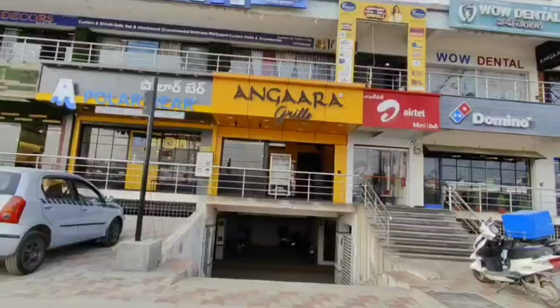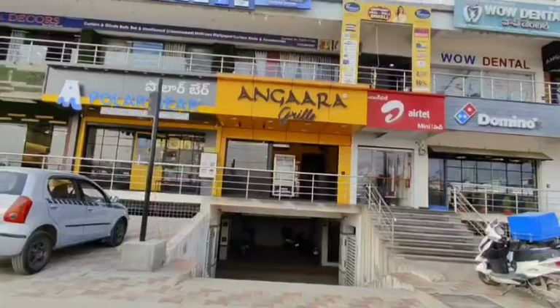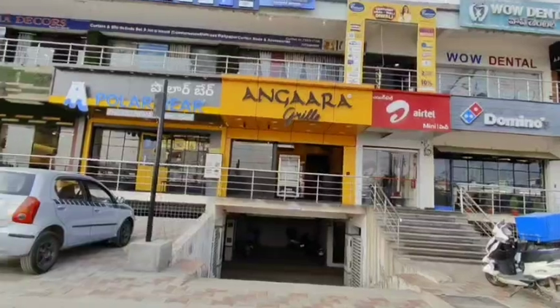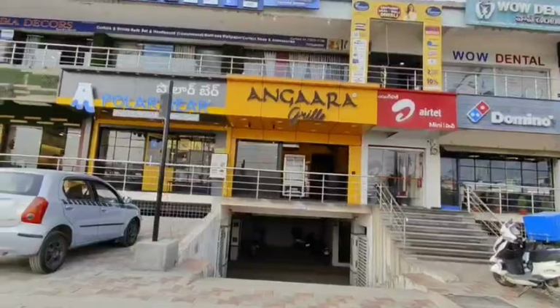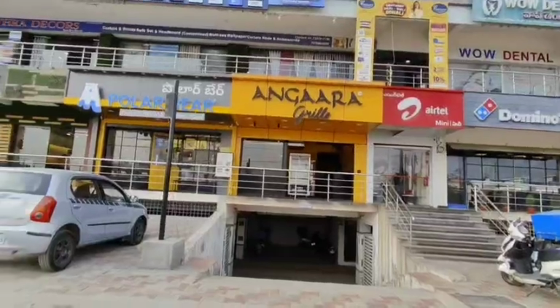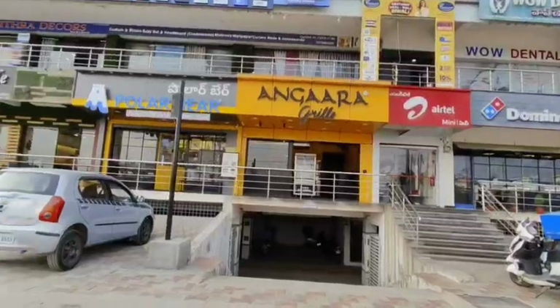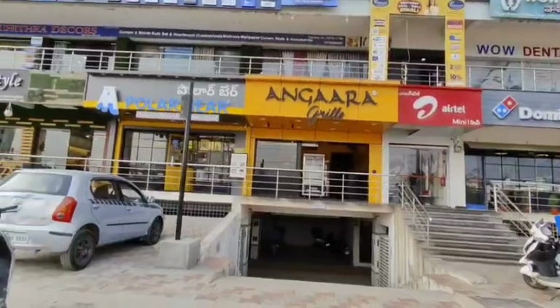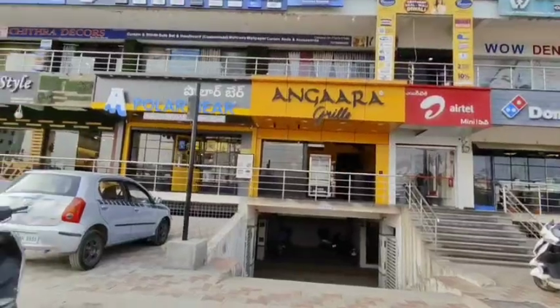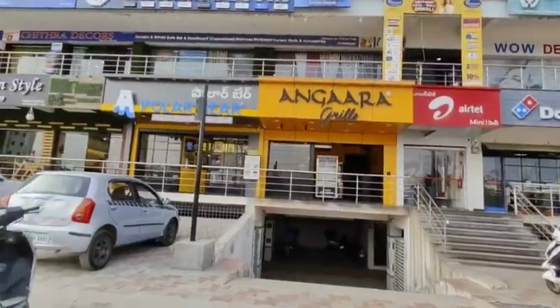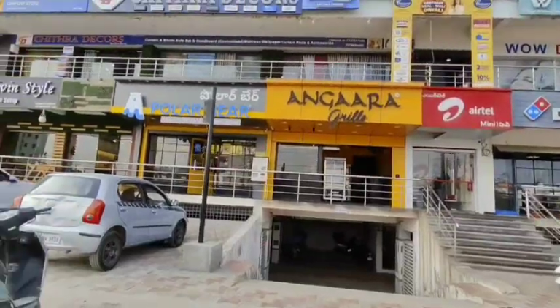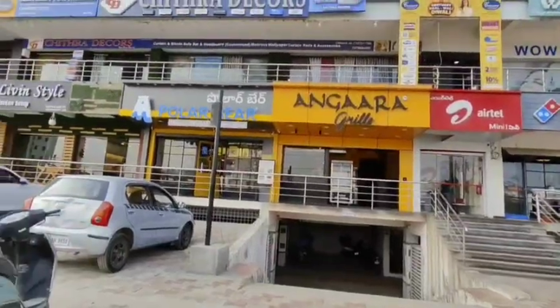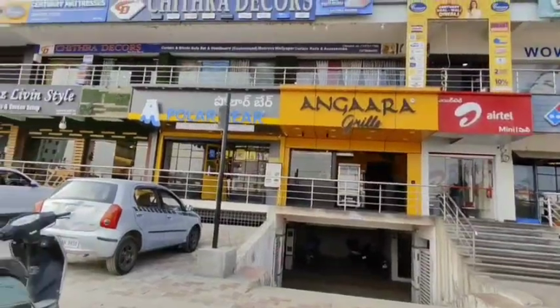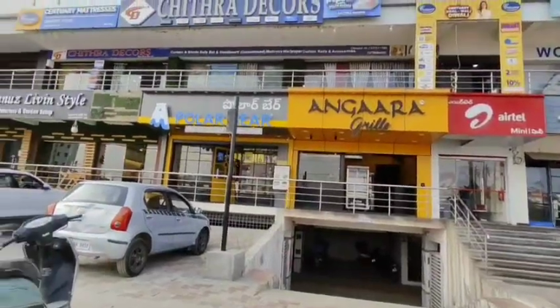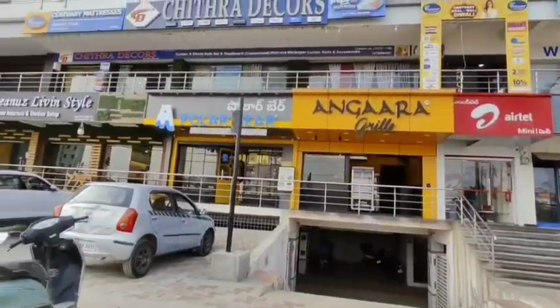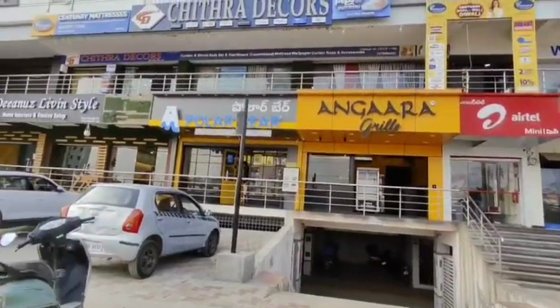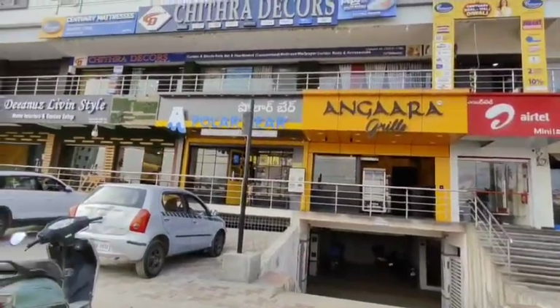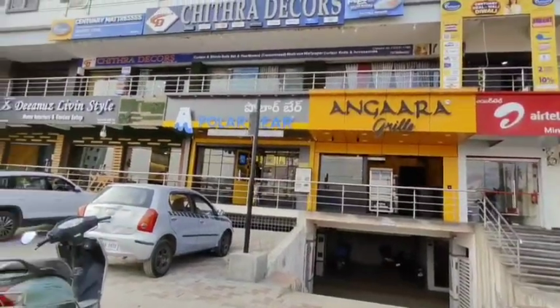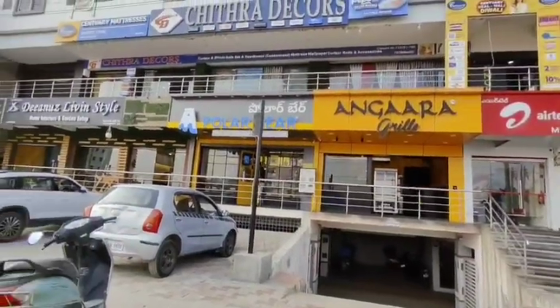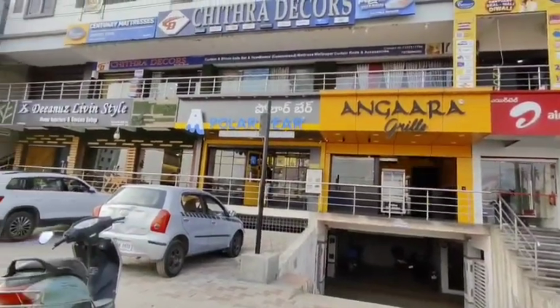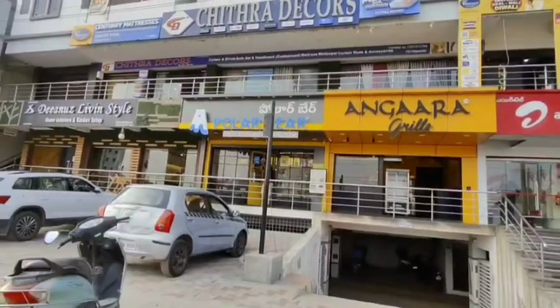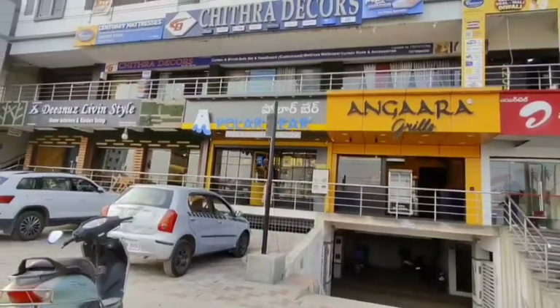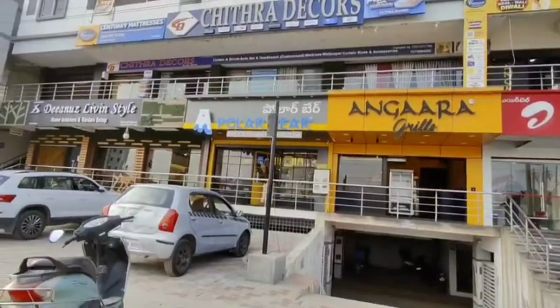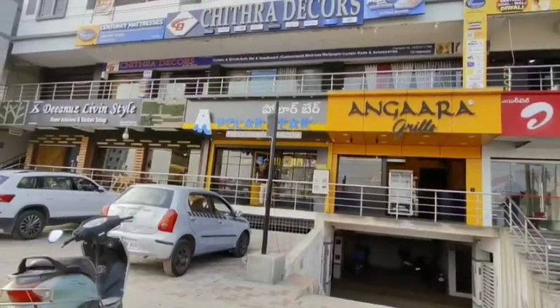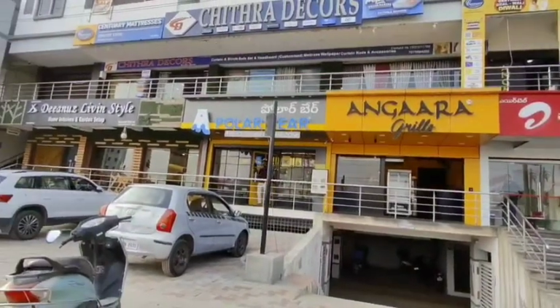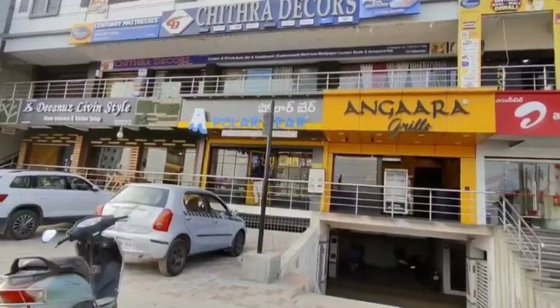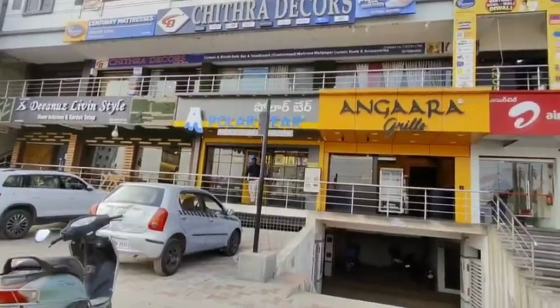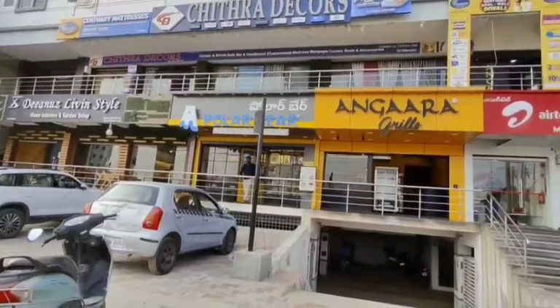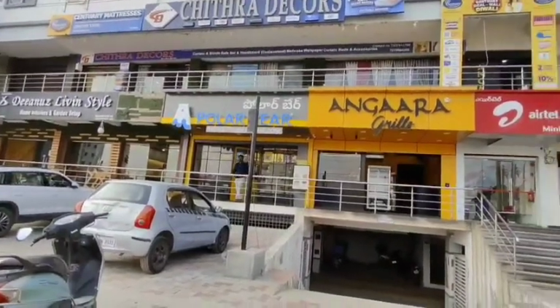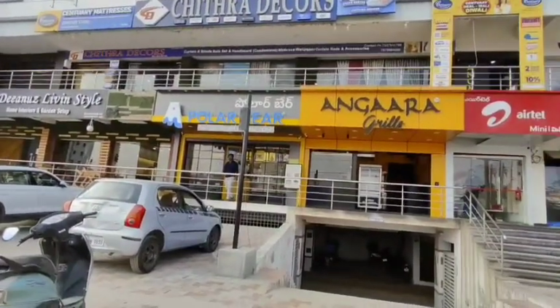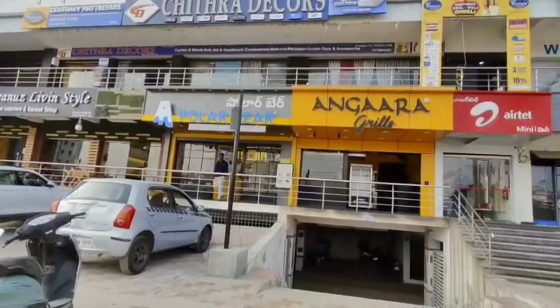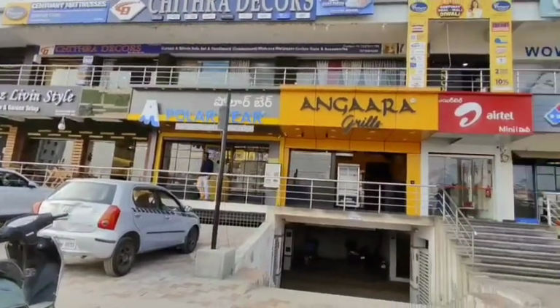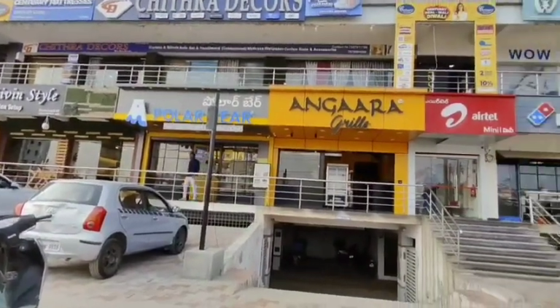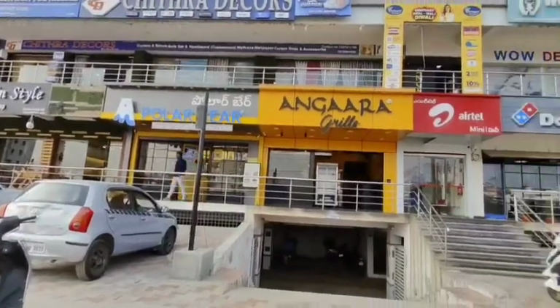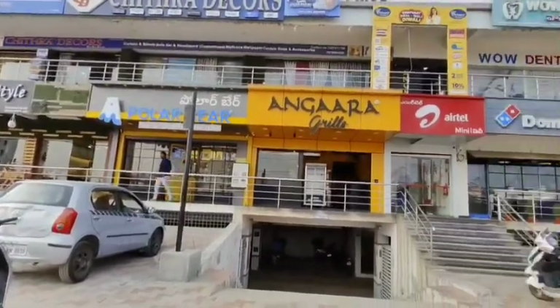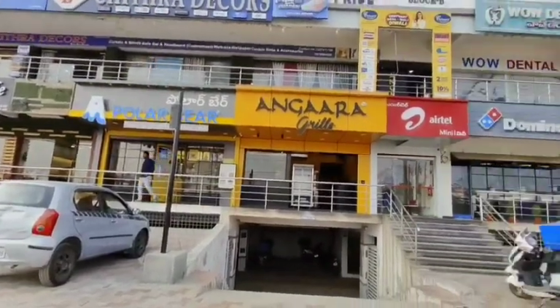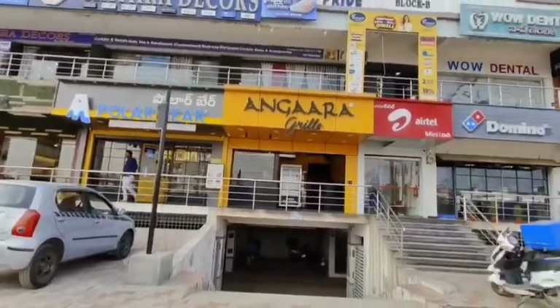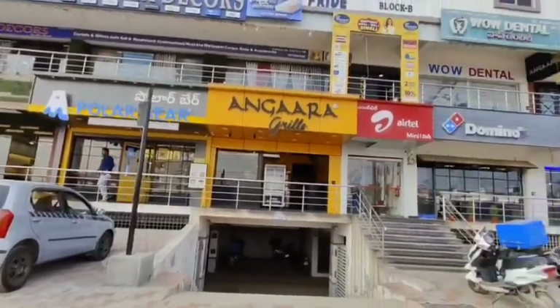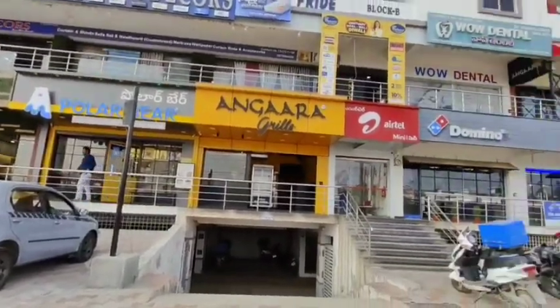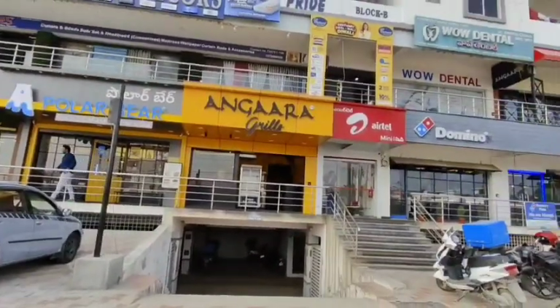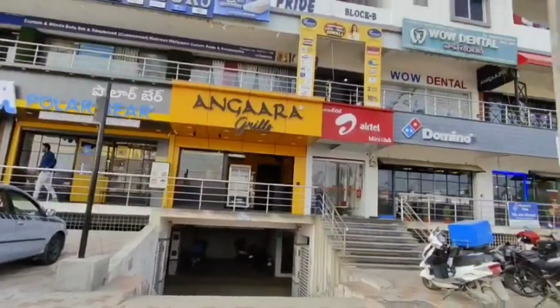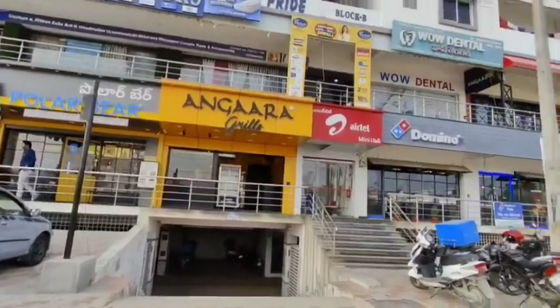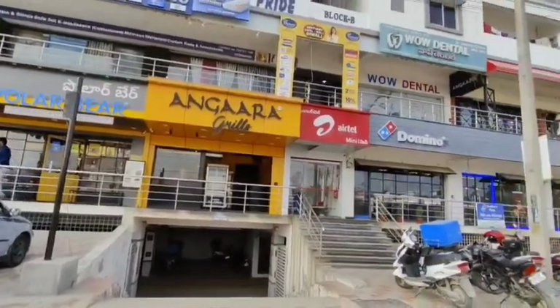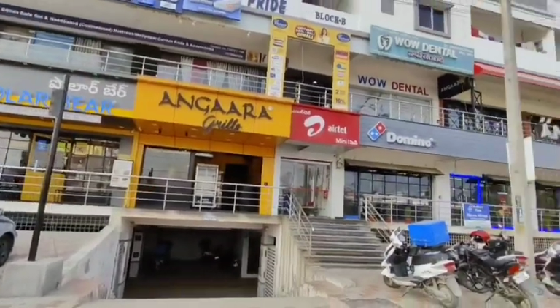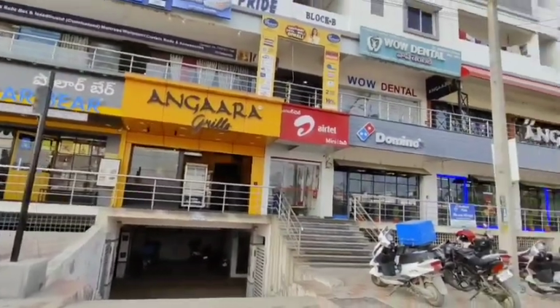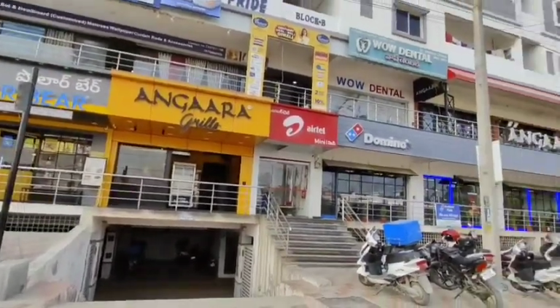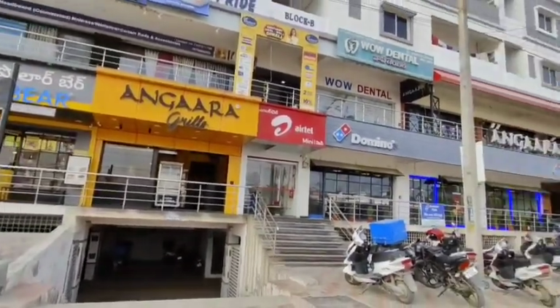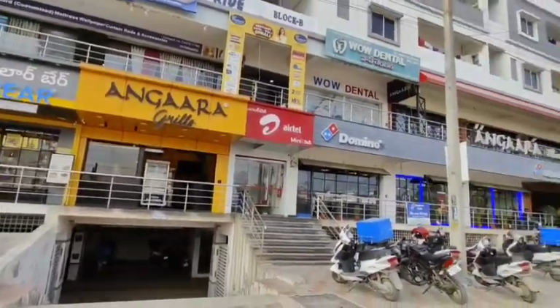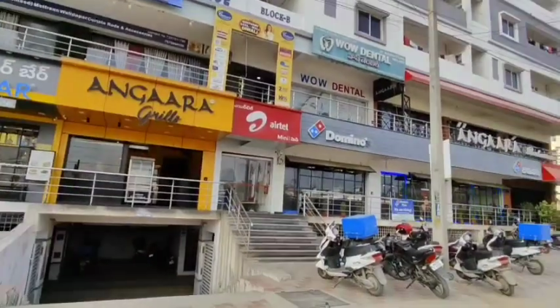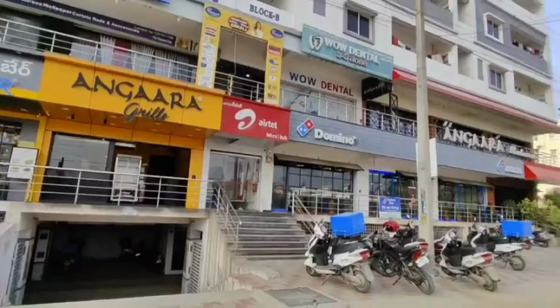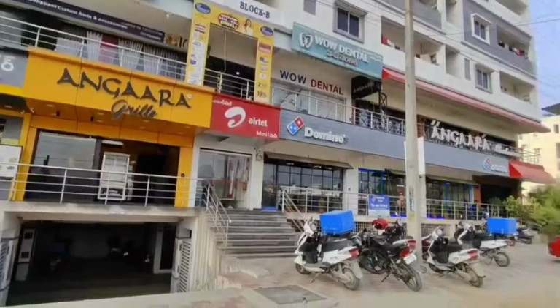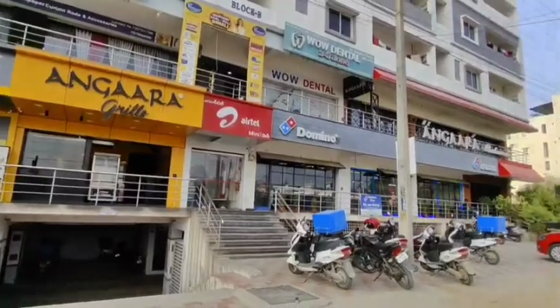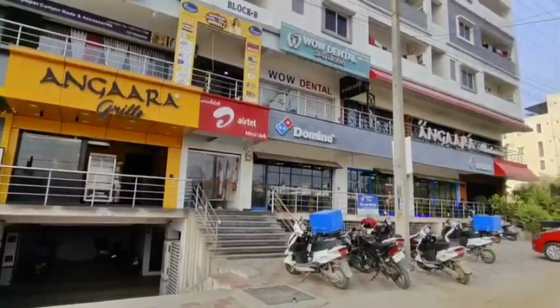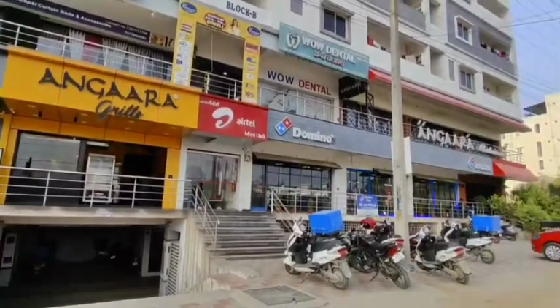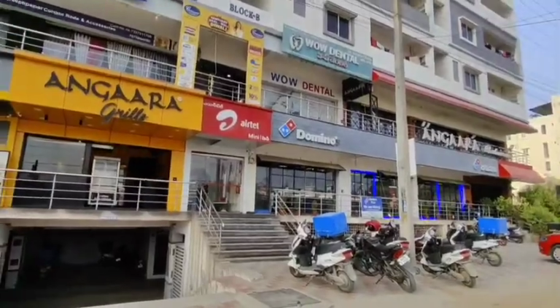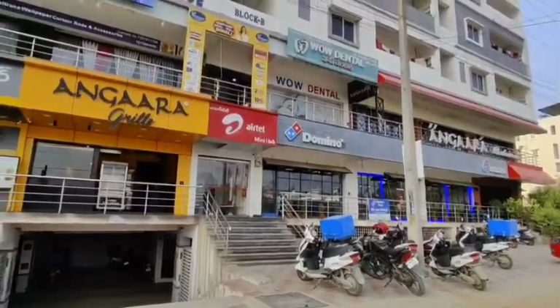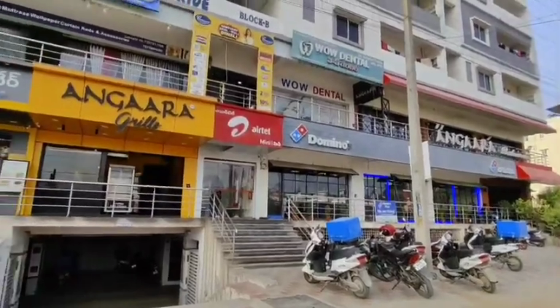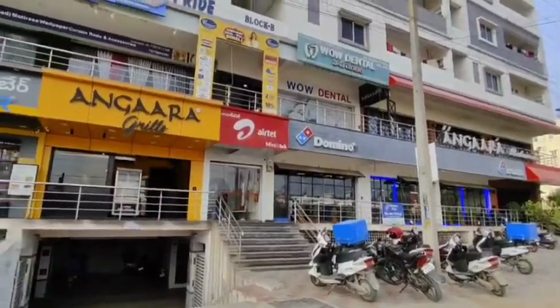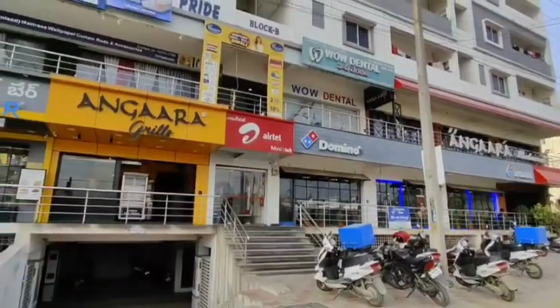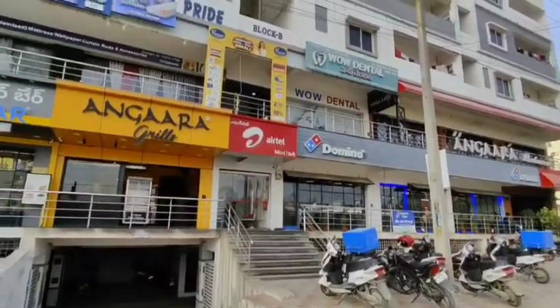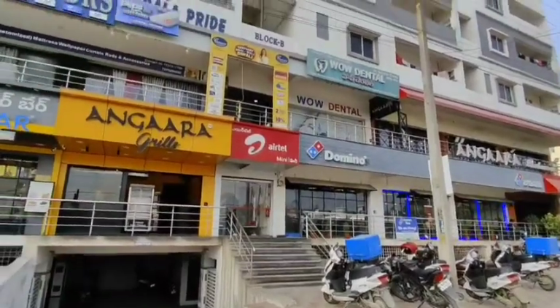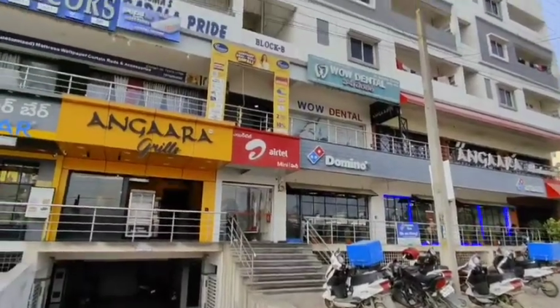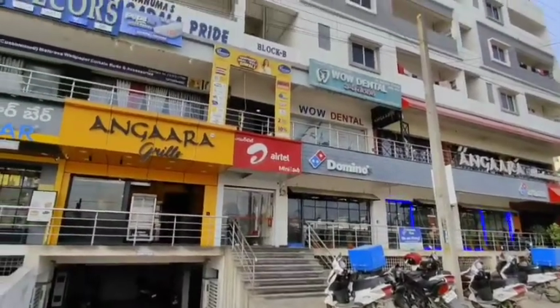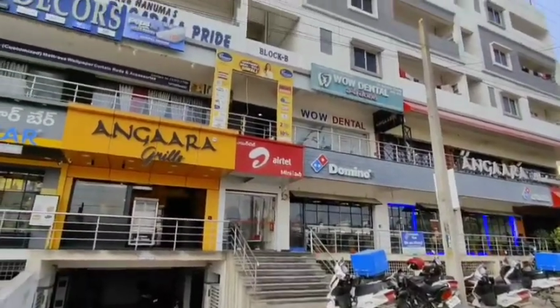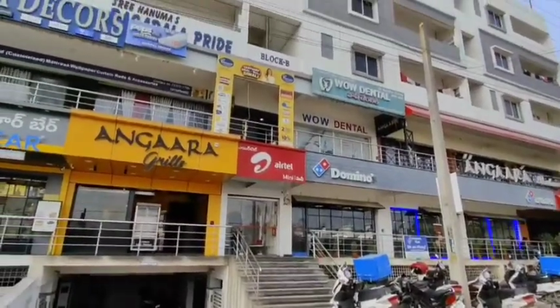Hi, I am VR Properties in Hyderabad YouTube channel, welcome to all of you. This is a beautiful, fully furnished commercial property.